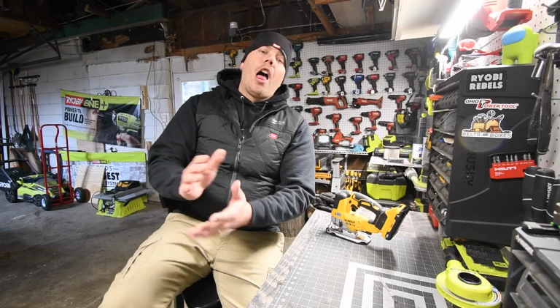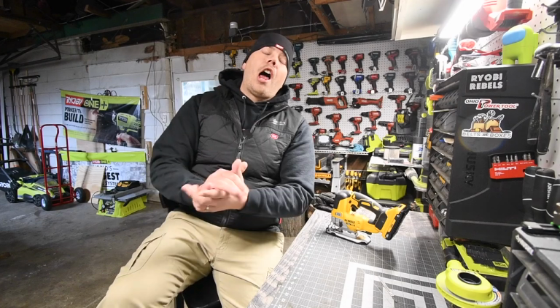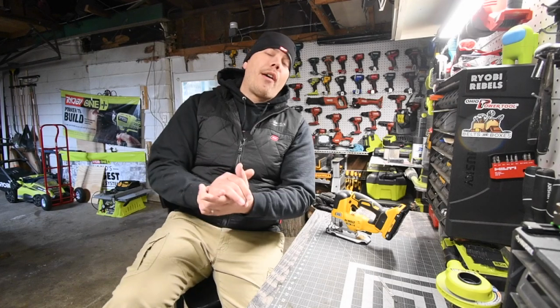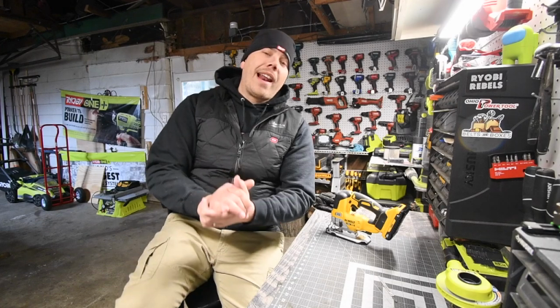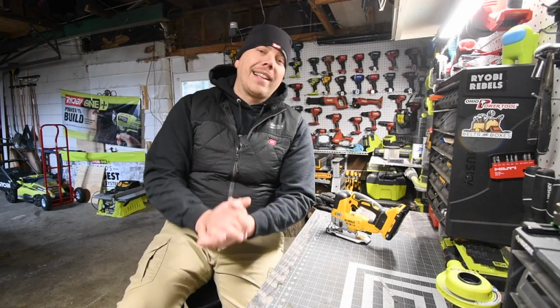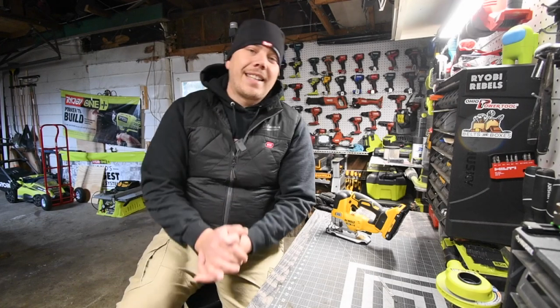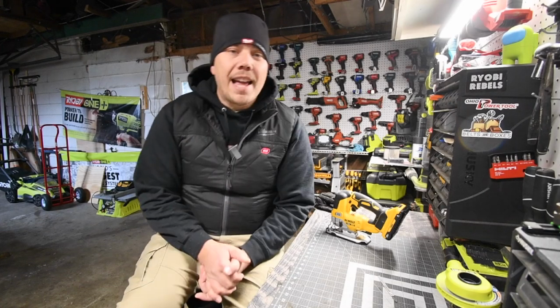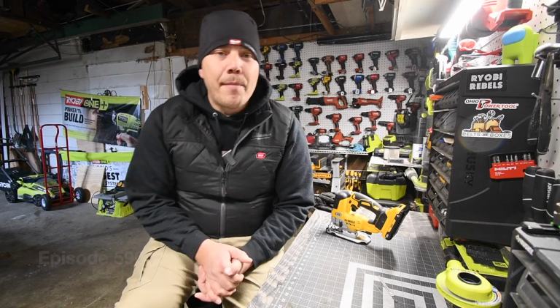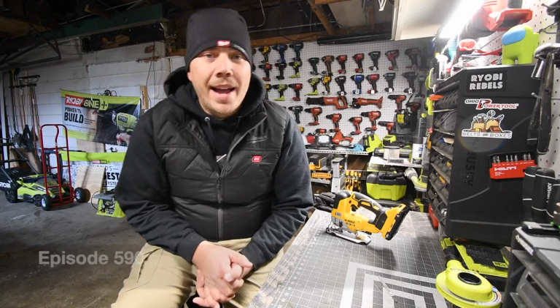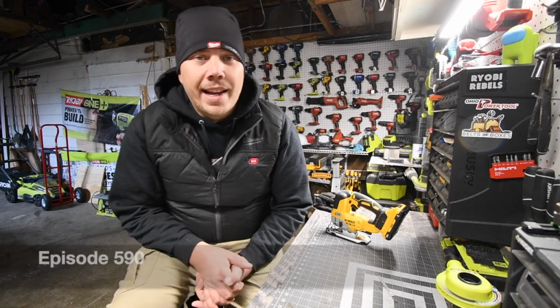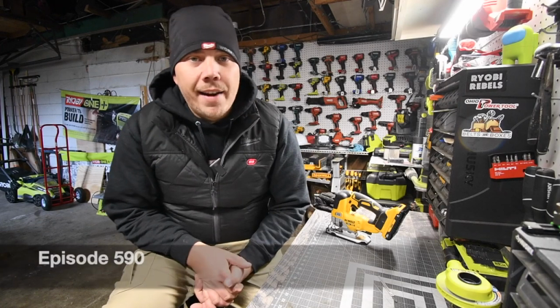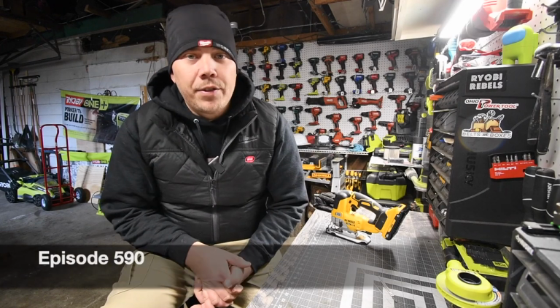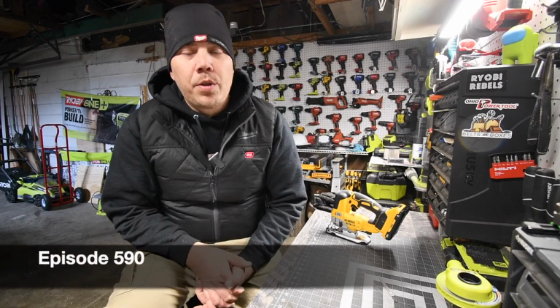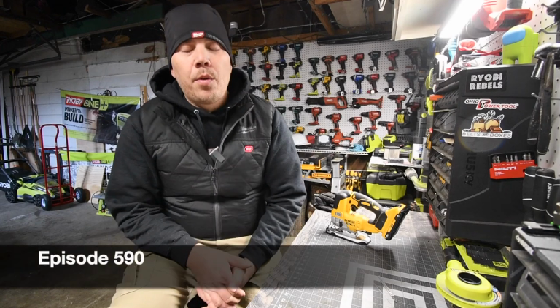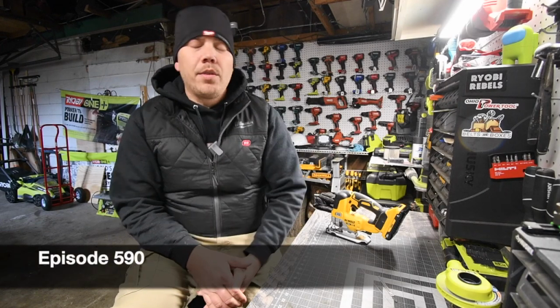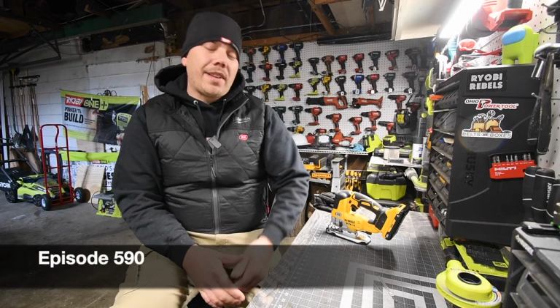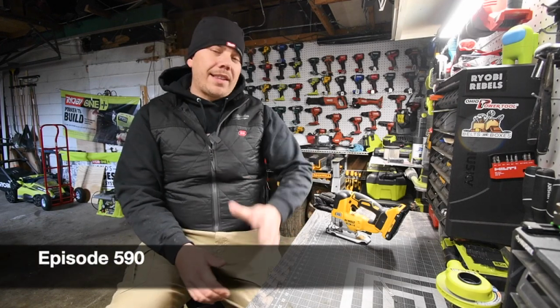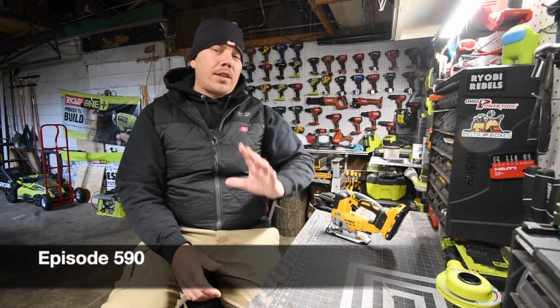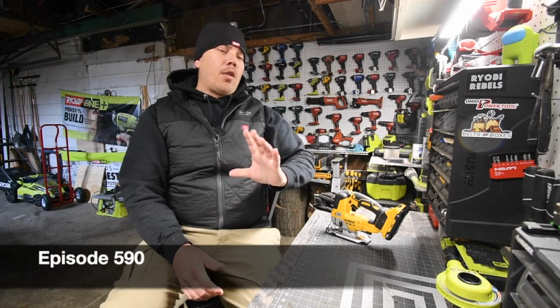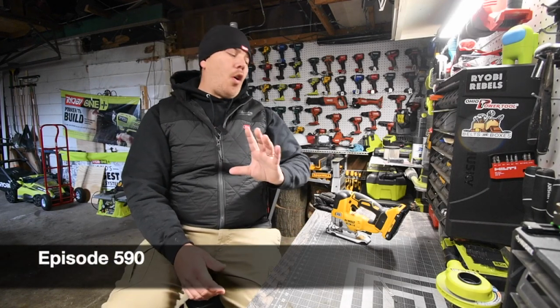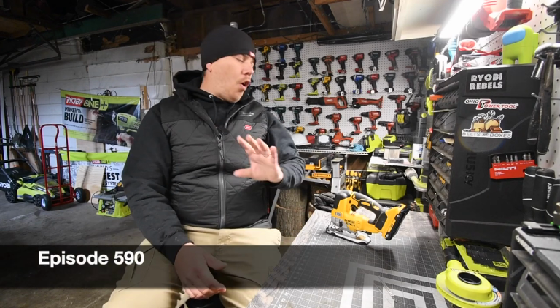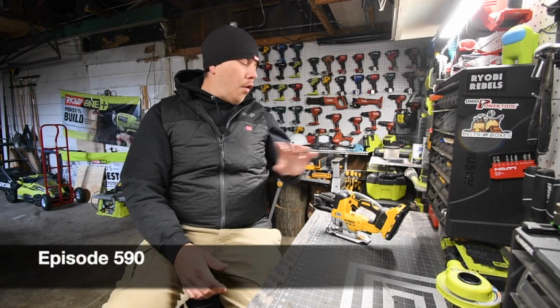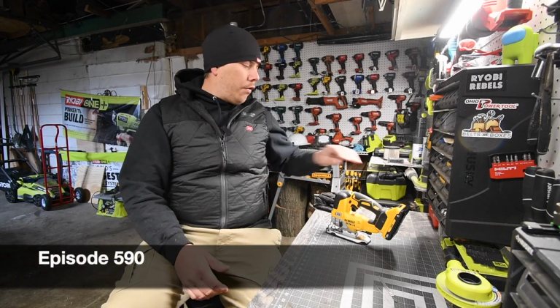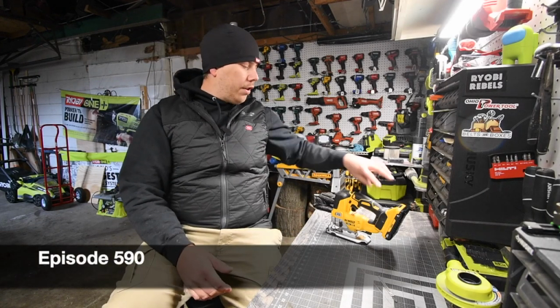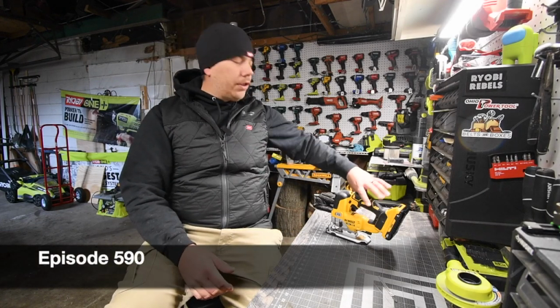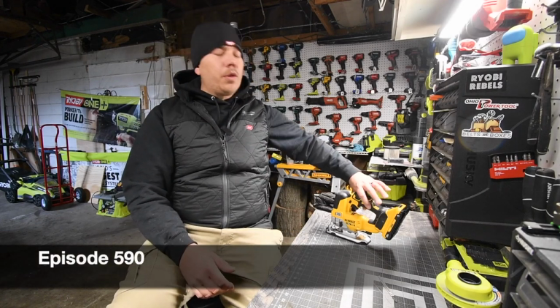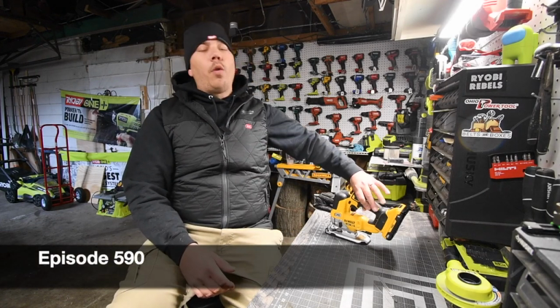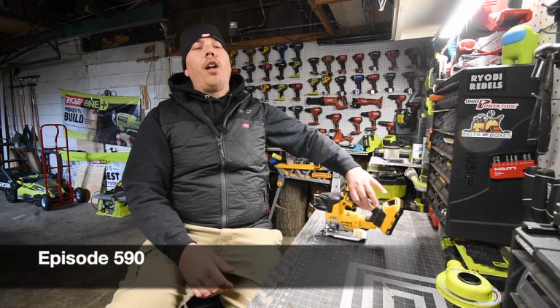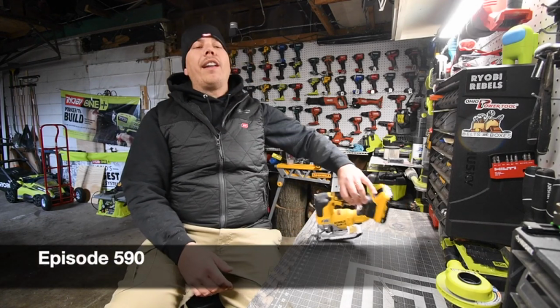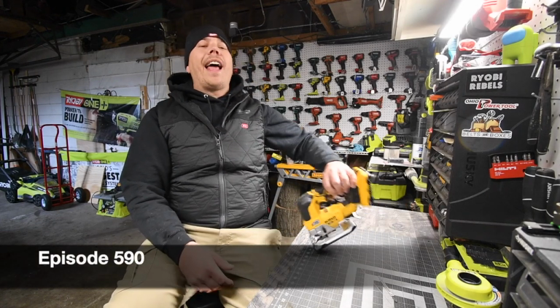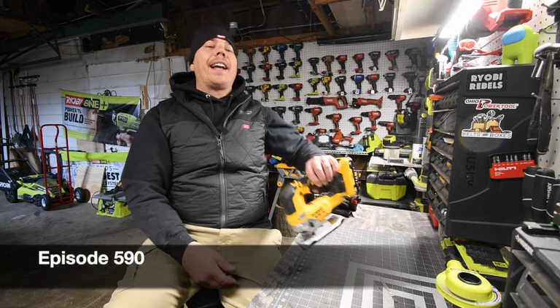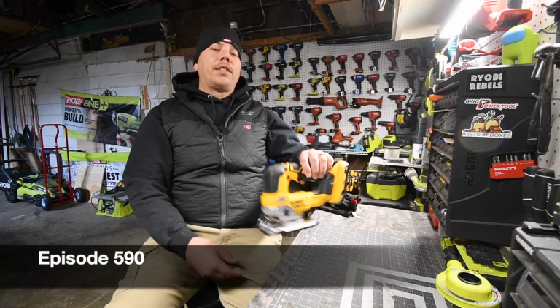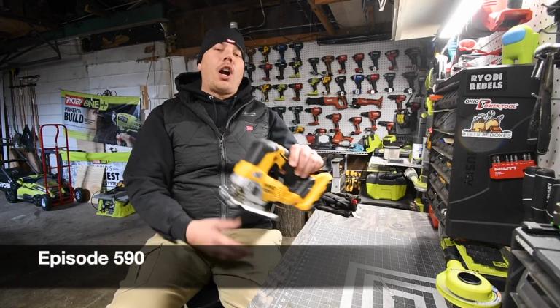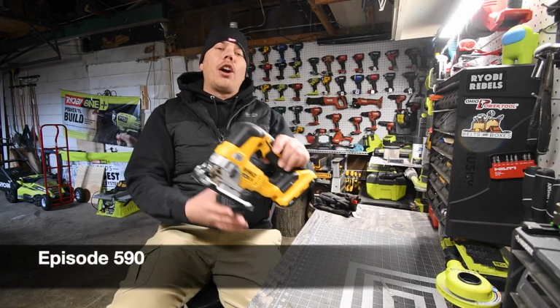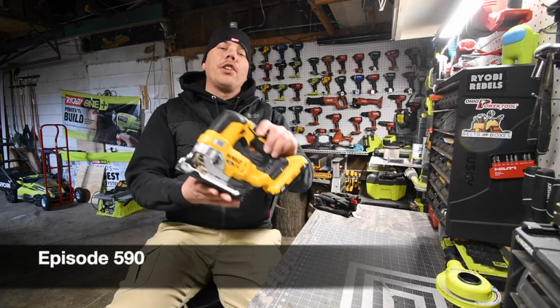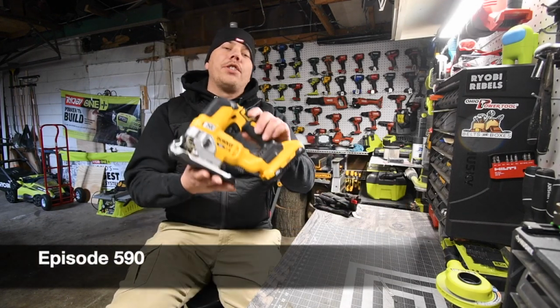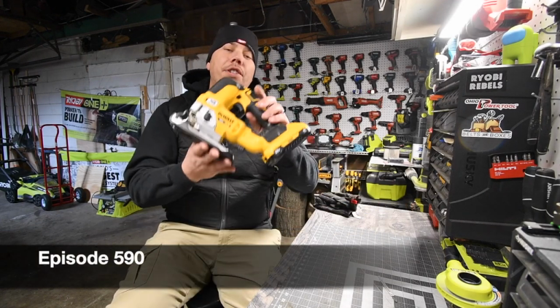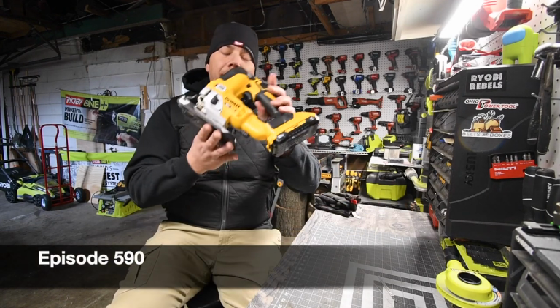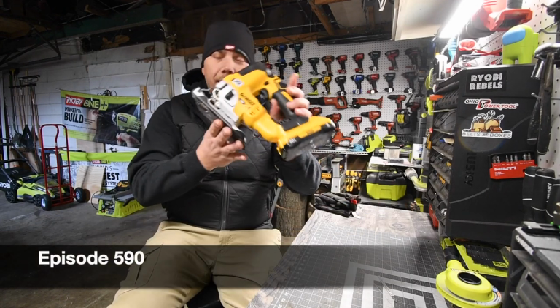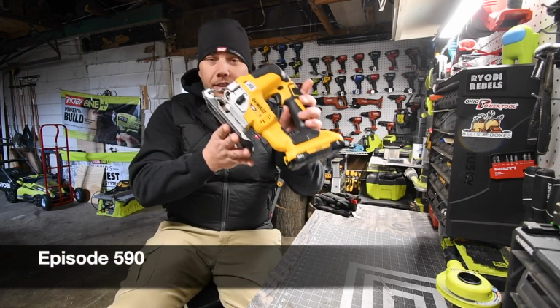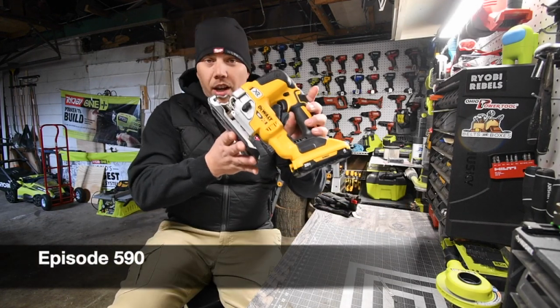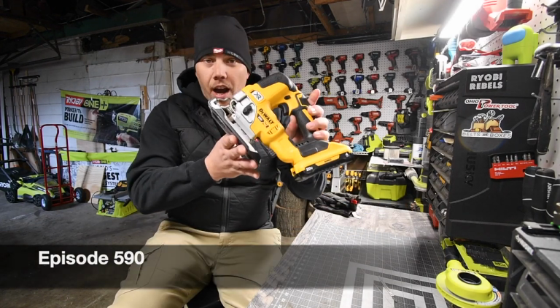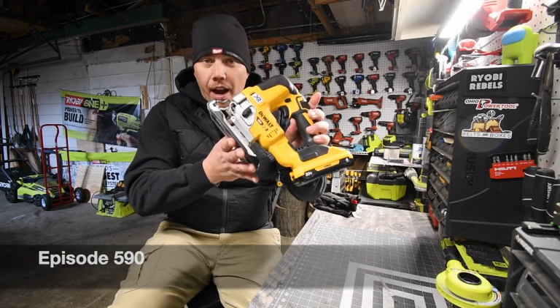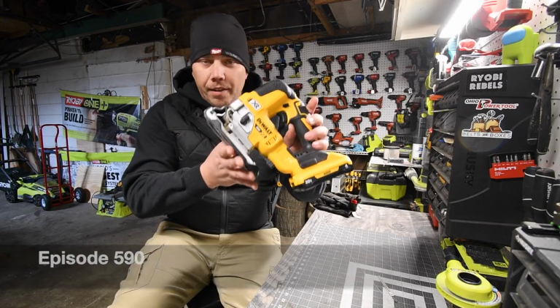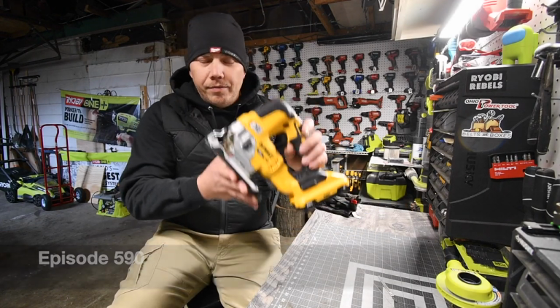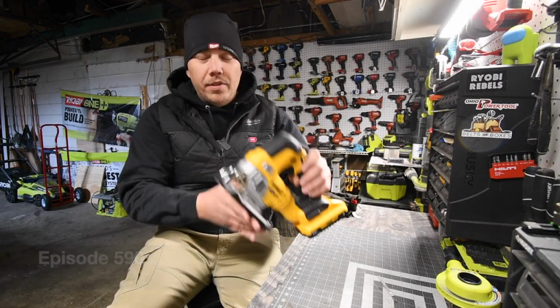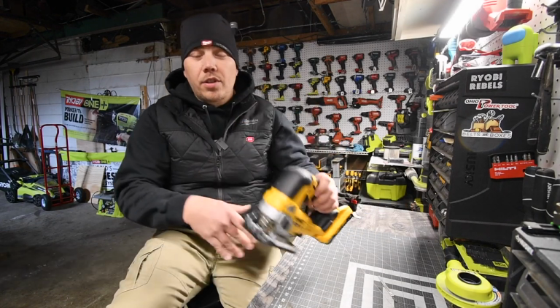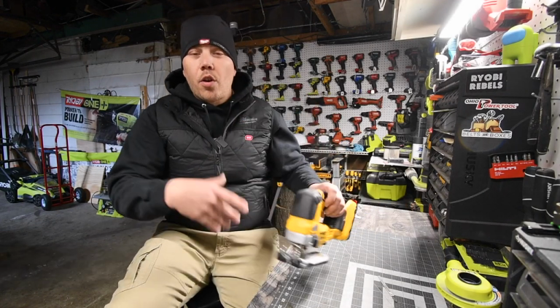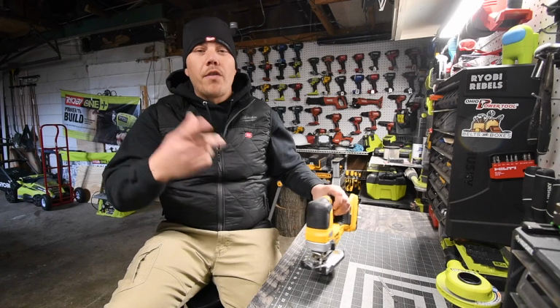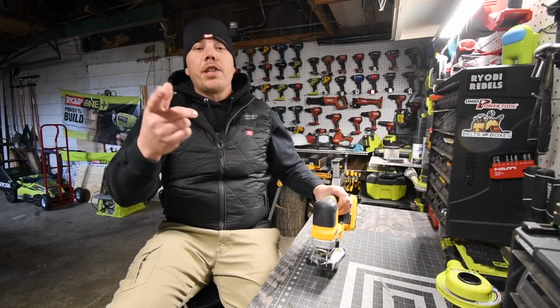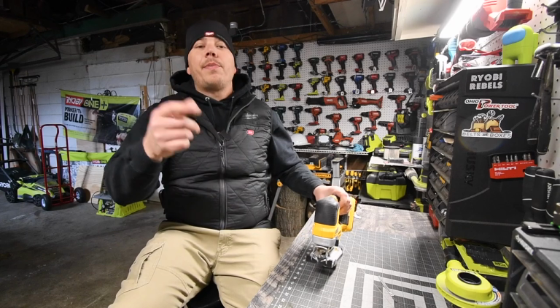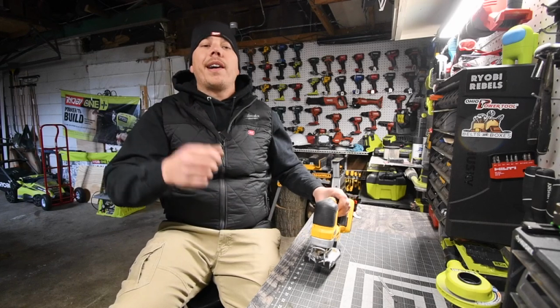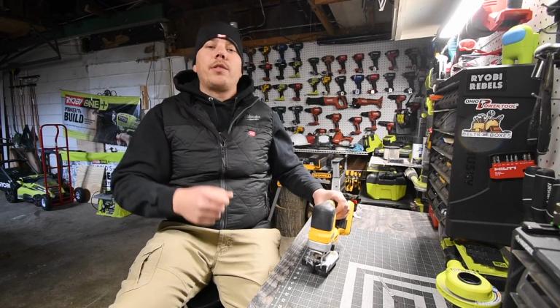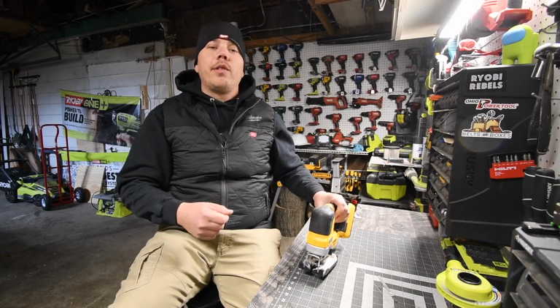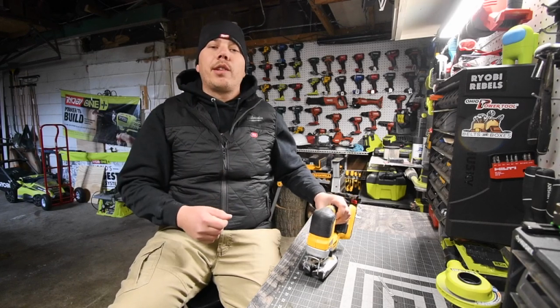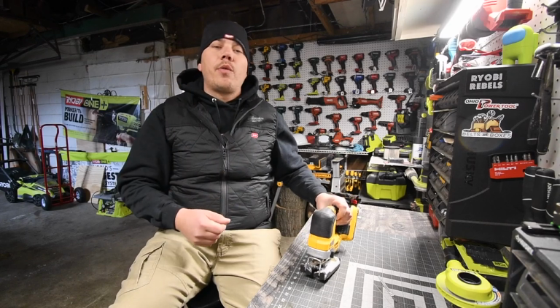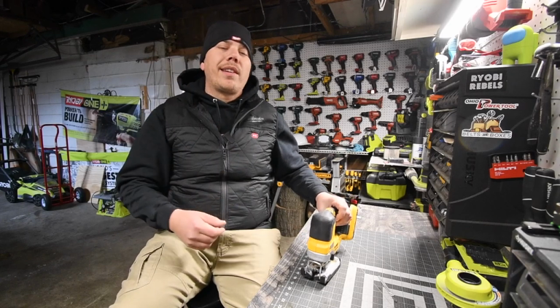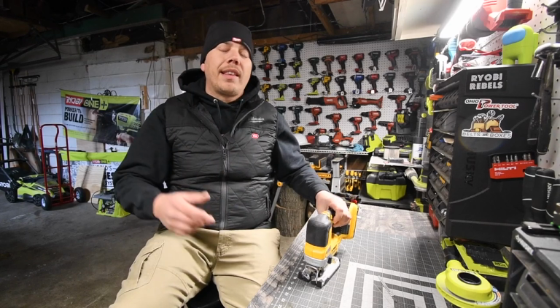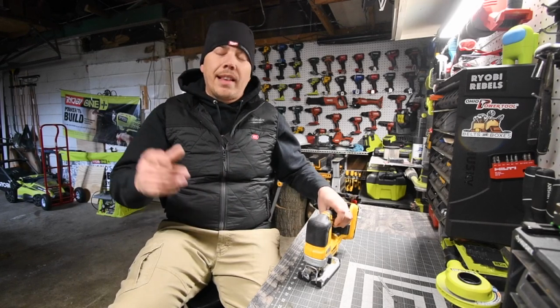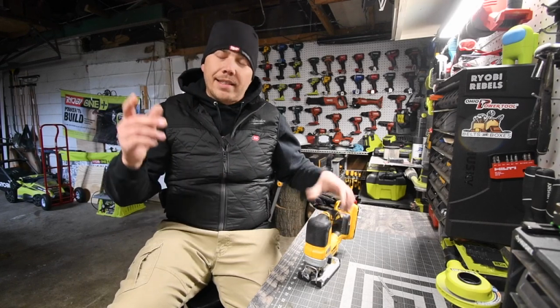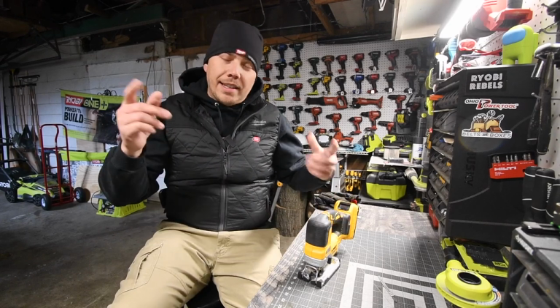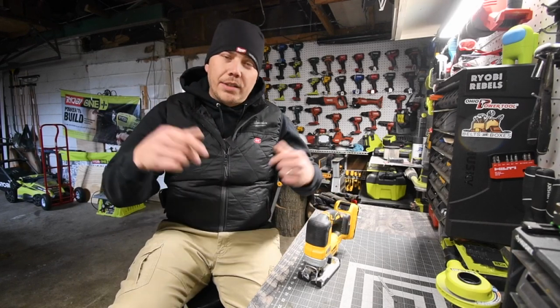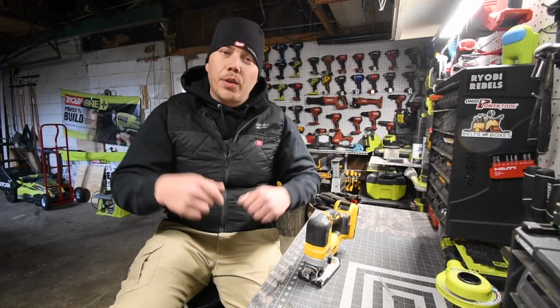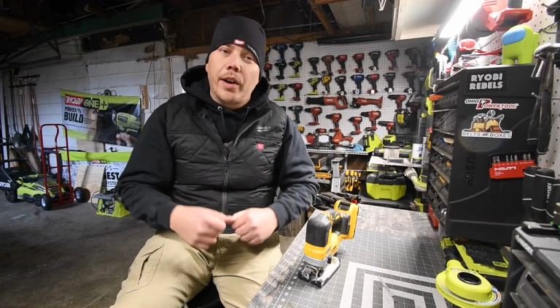All right, on today's ManCave of Tools, let's go over the DeWalt XR Jigsaw. Let's go over the specs really quick, then let's get to it.